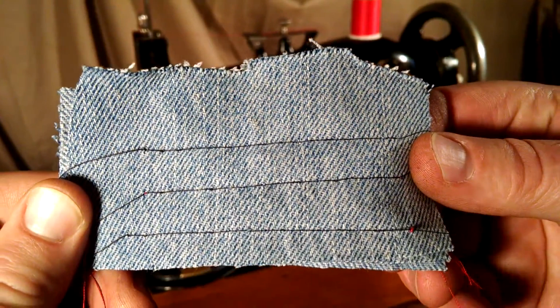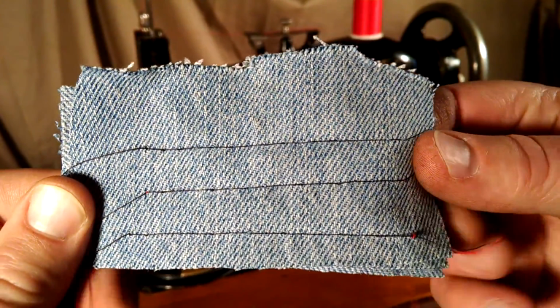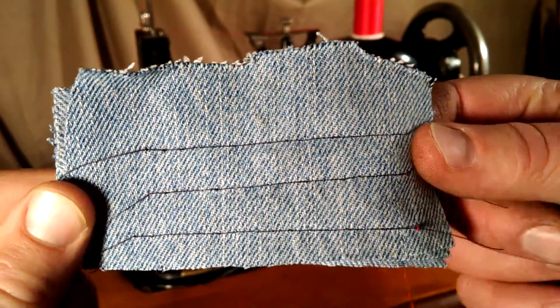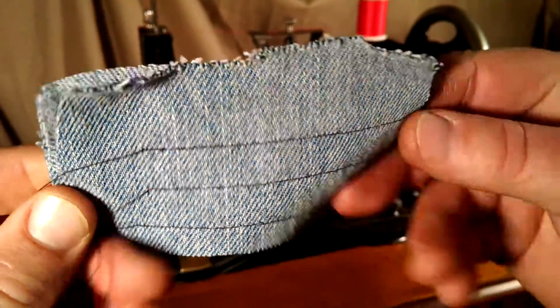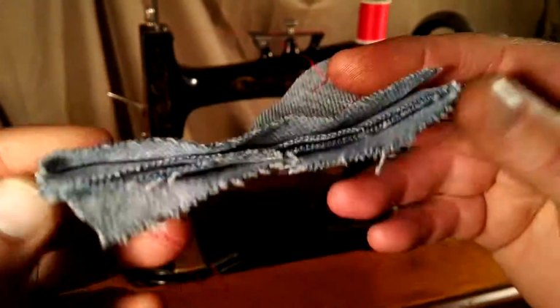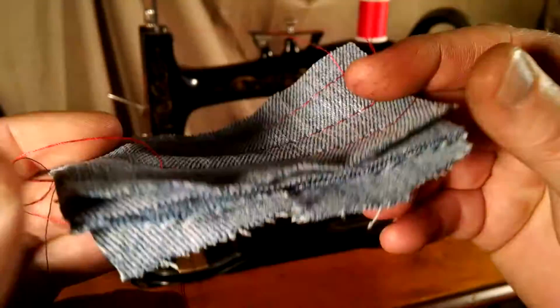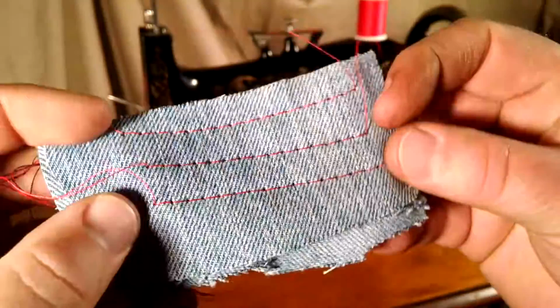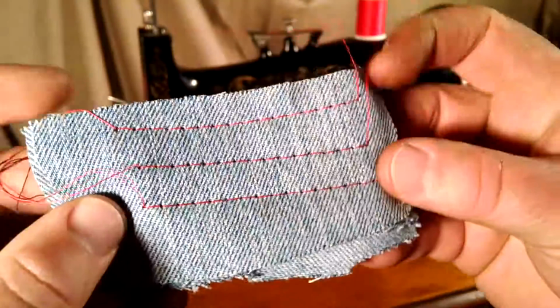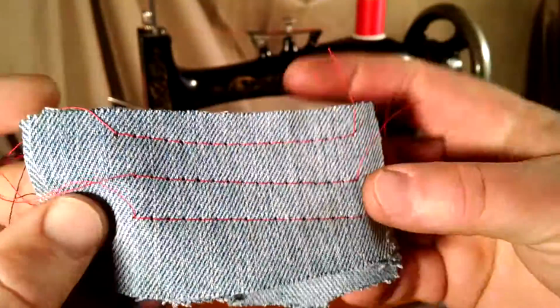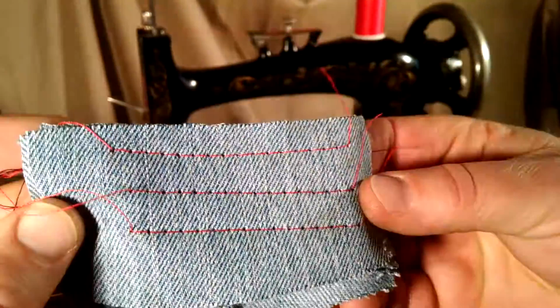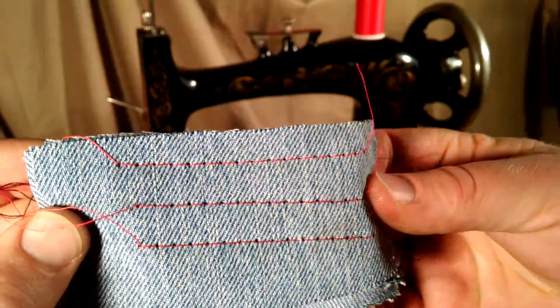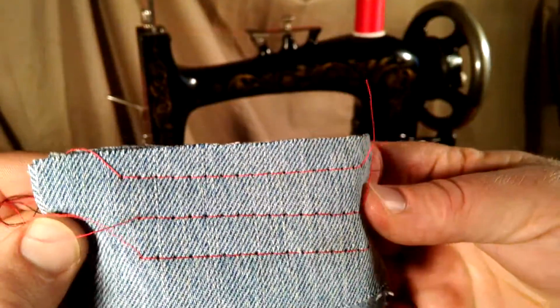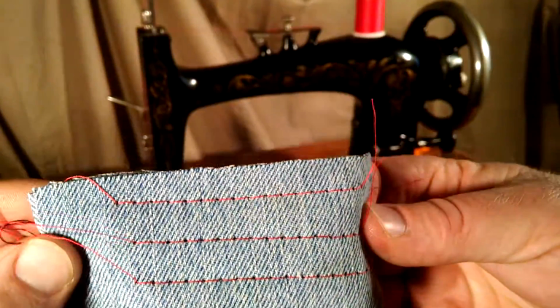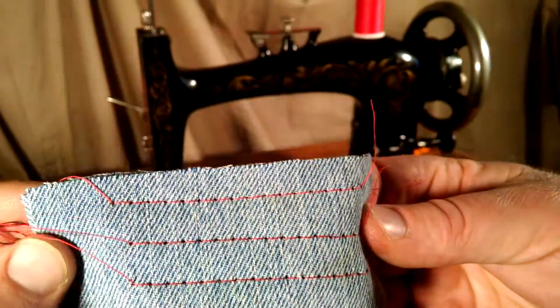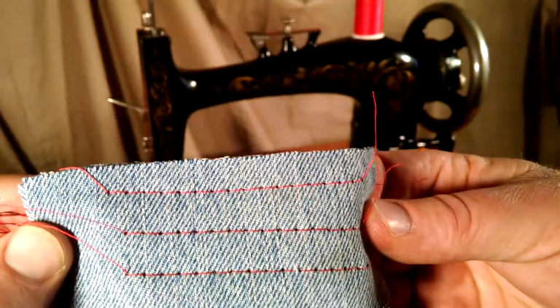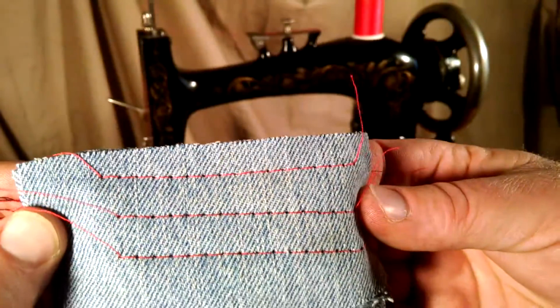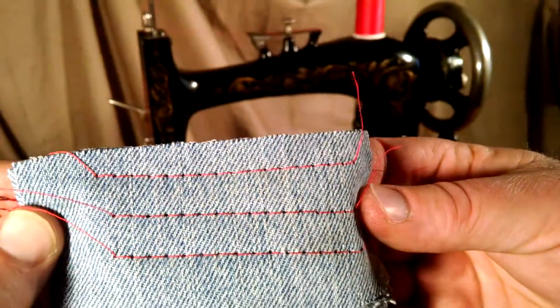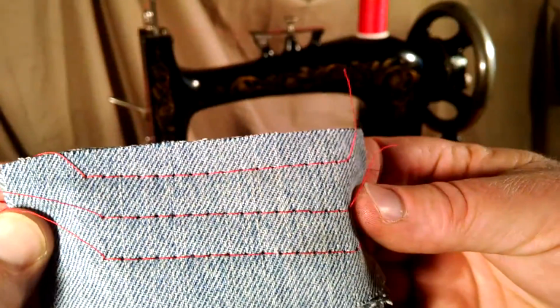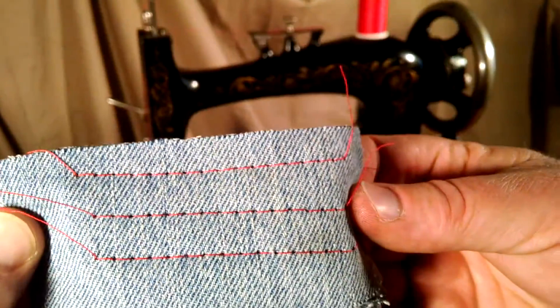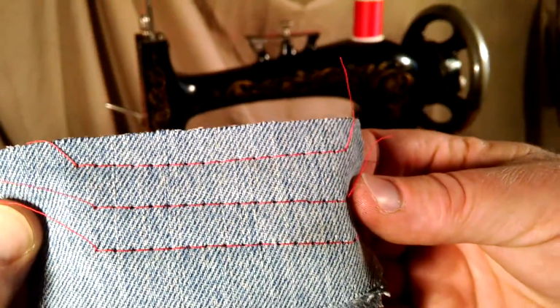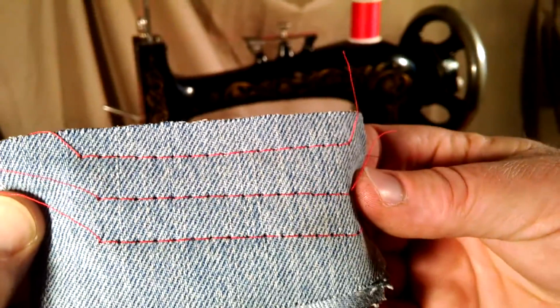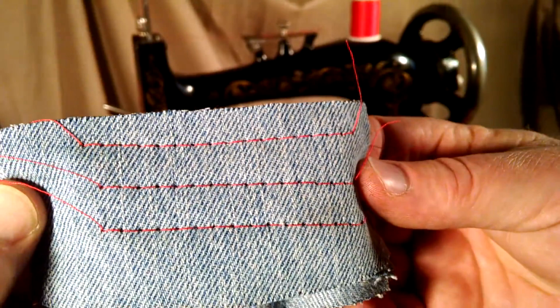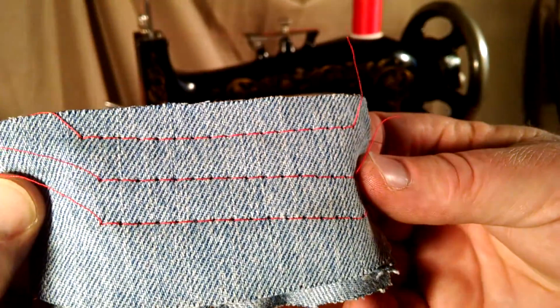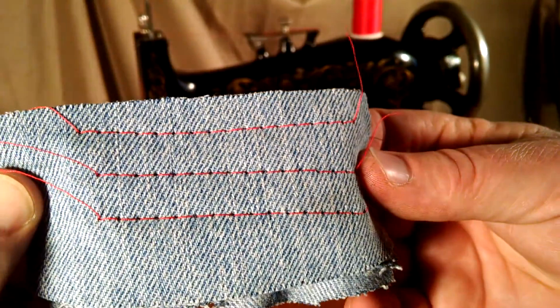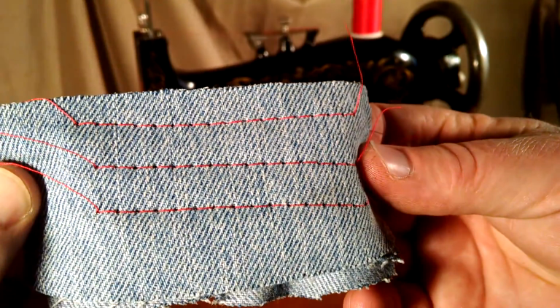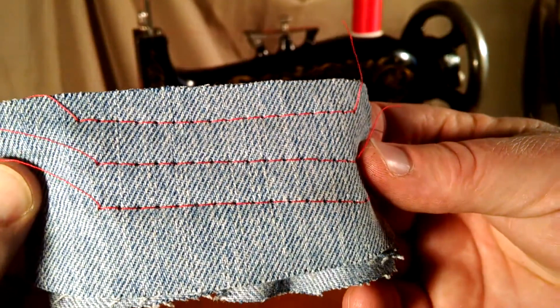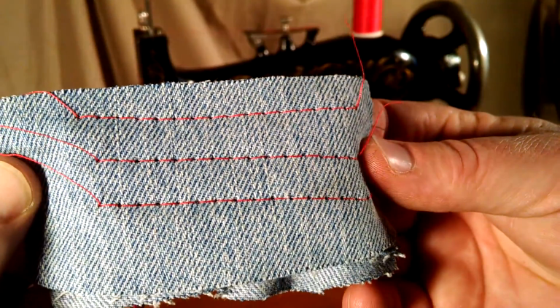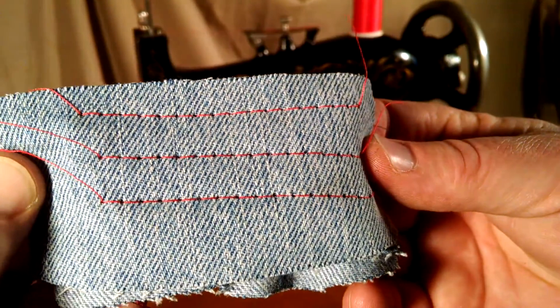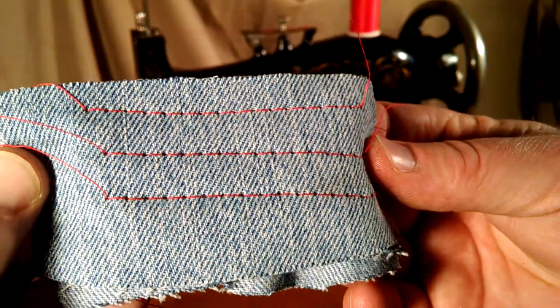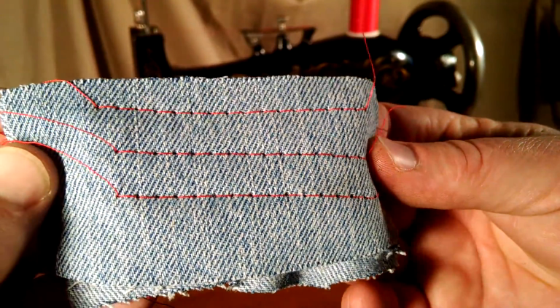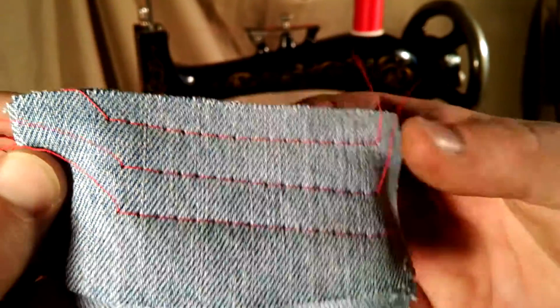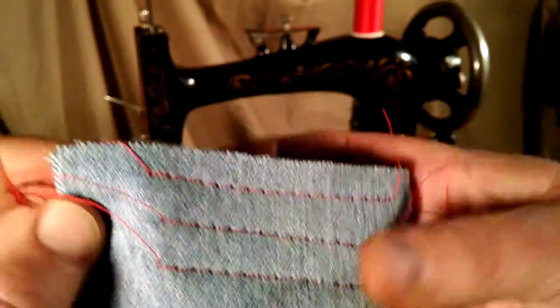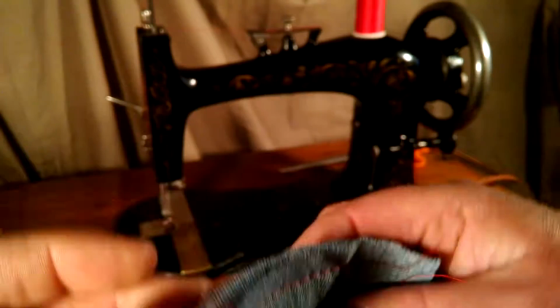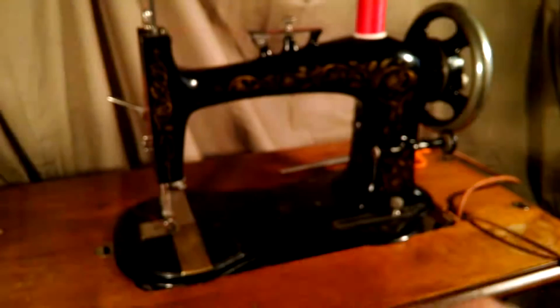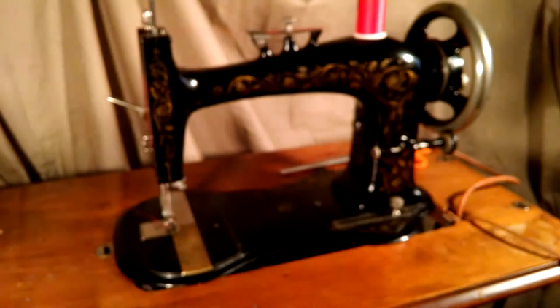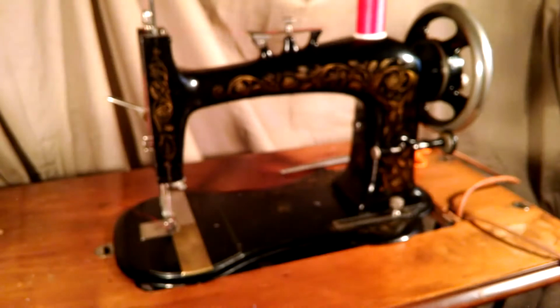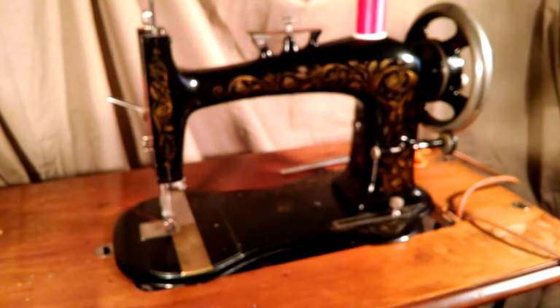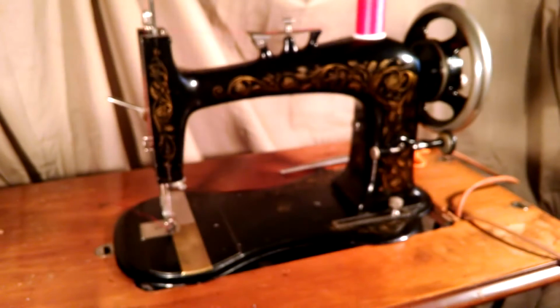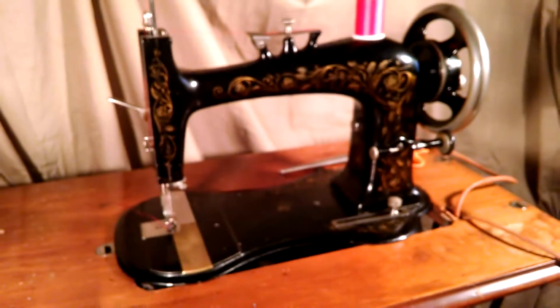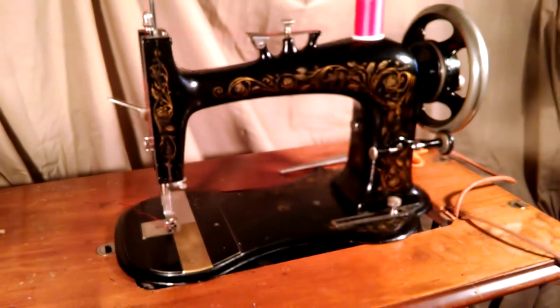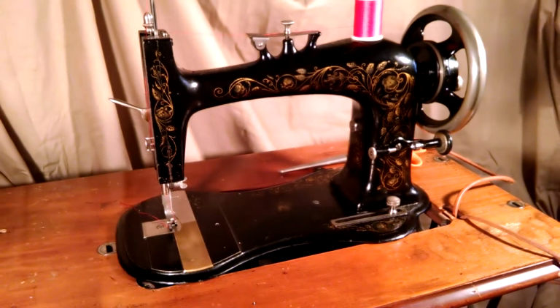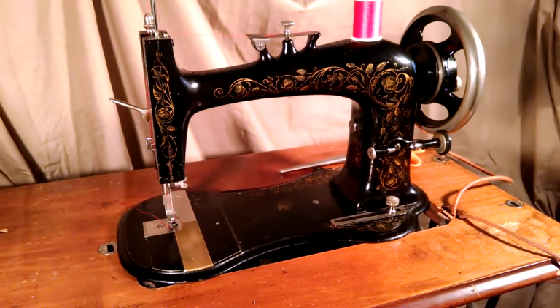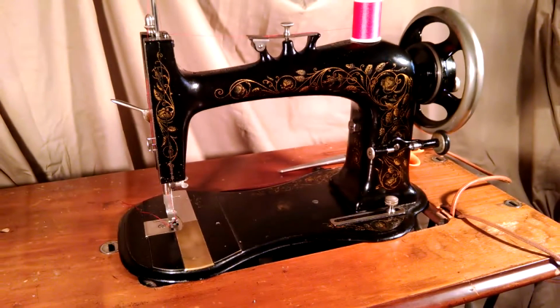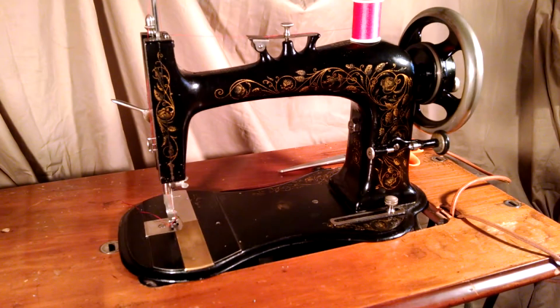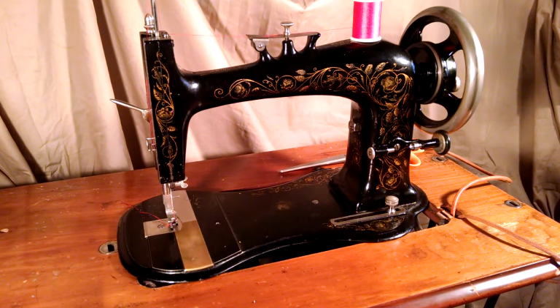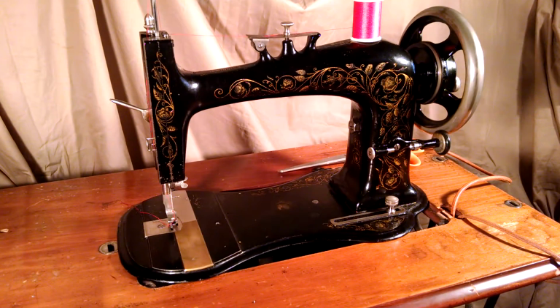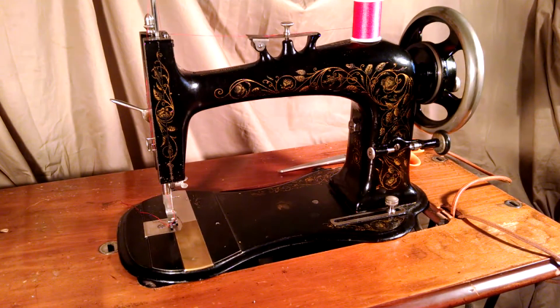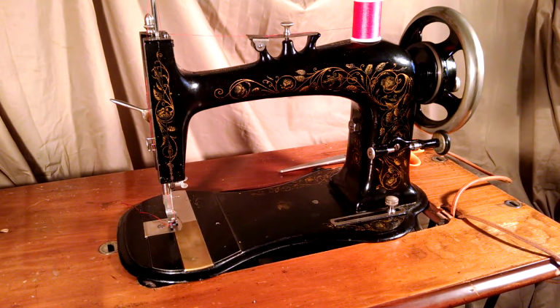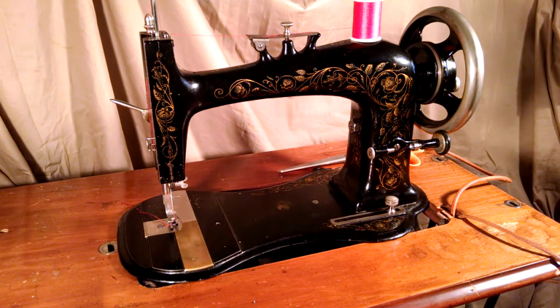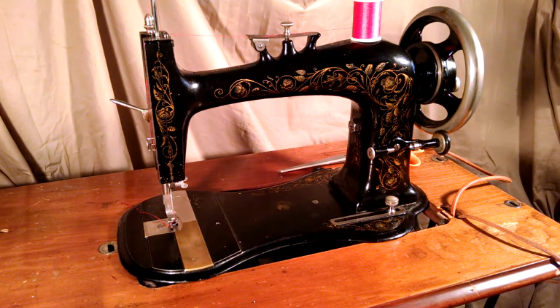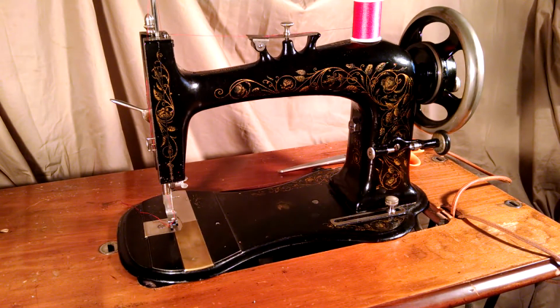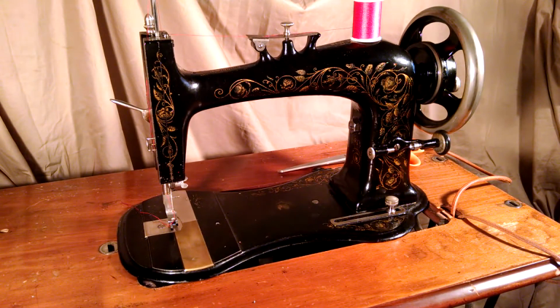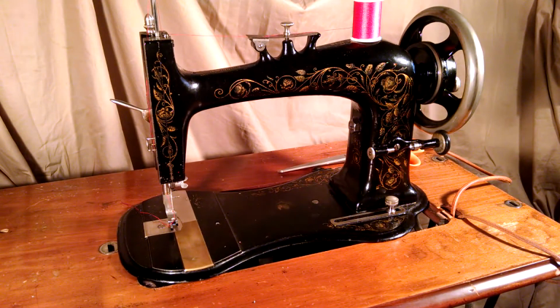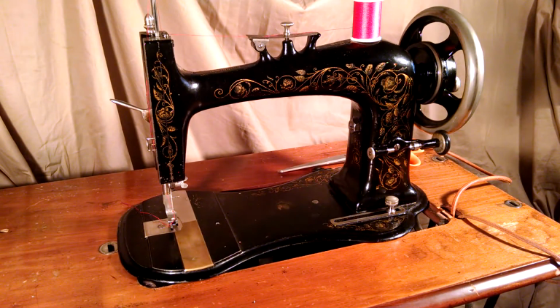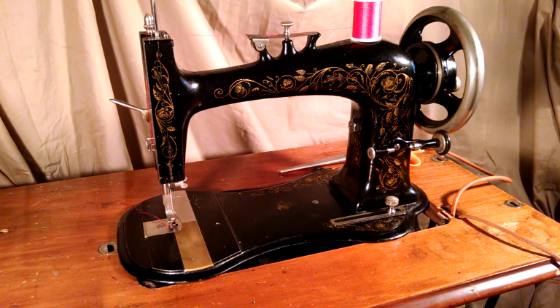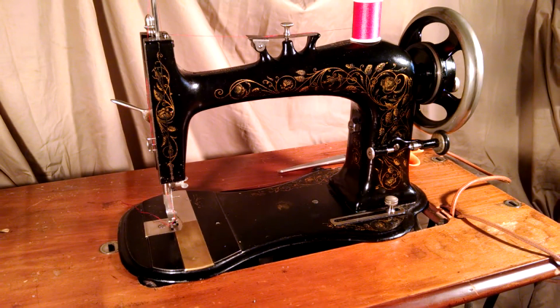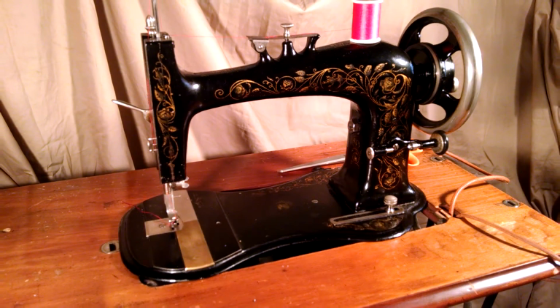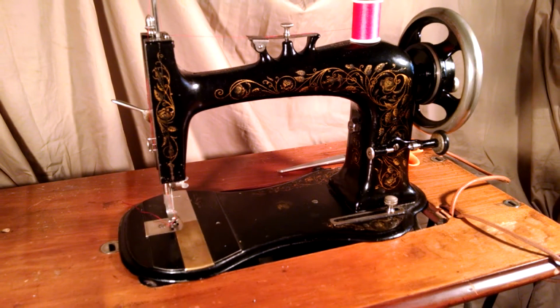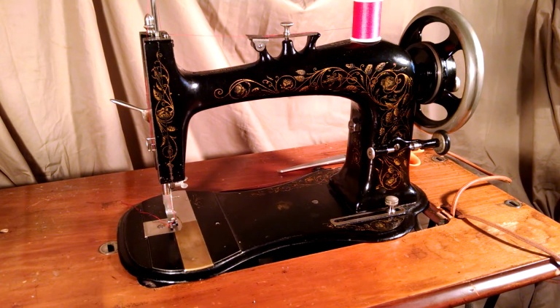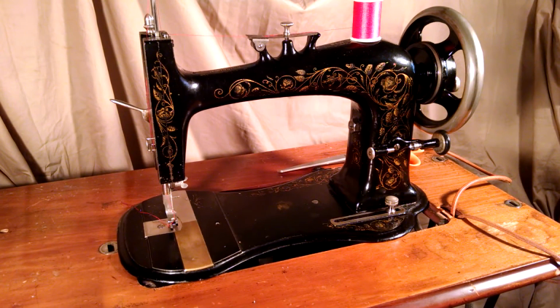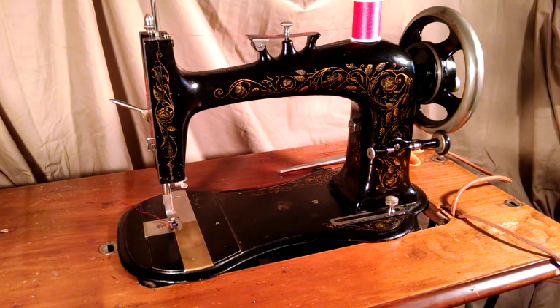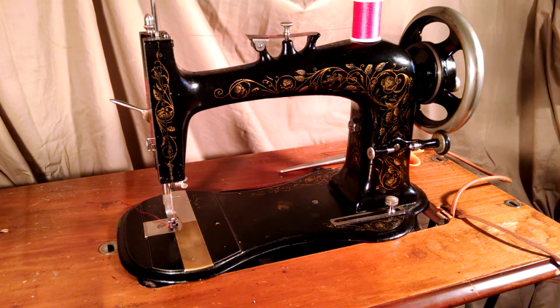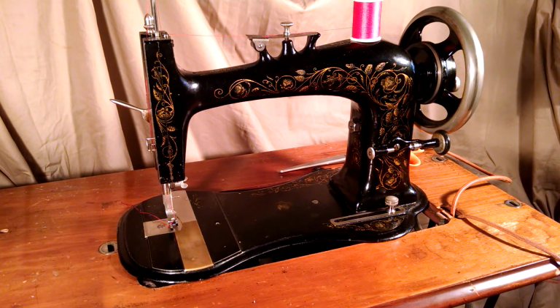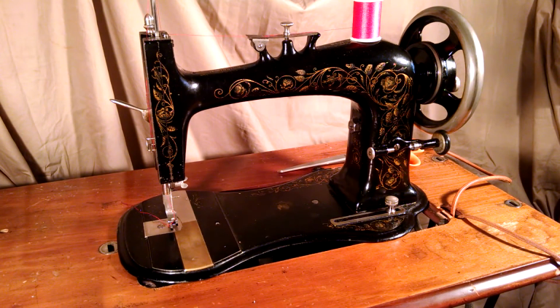So there you can see it's got good stitches, no skip stitches. And there you have it.